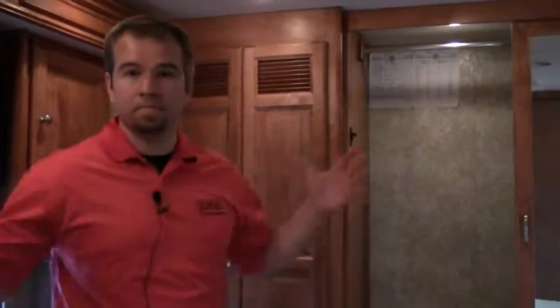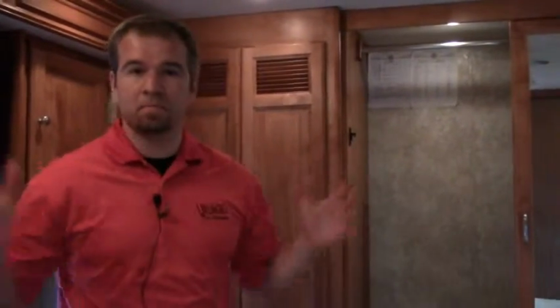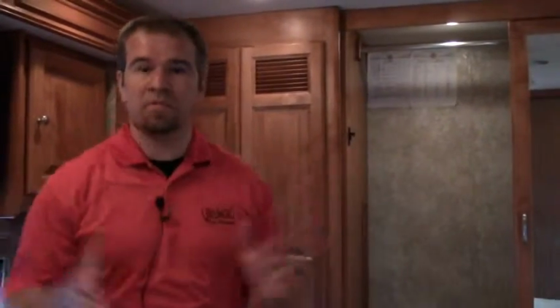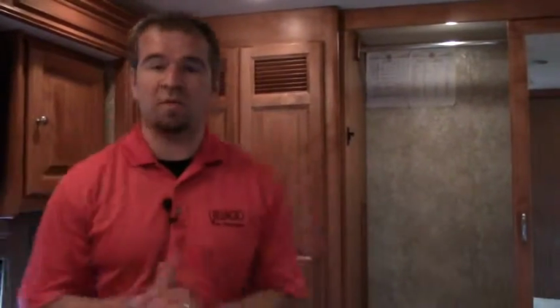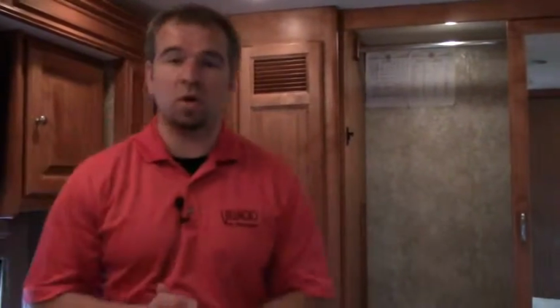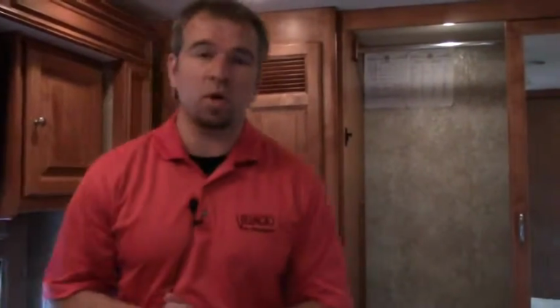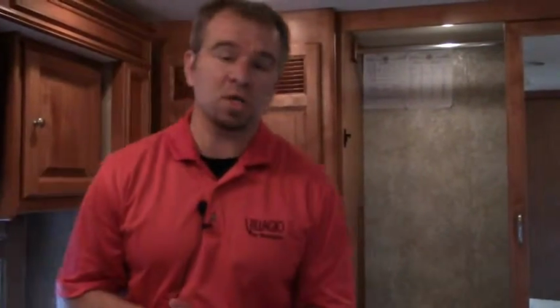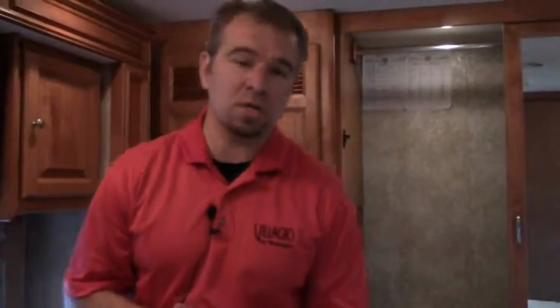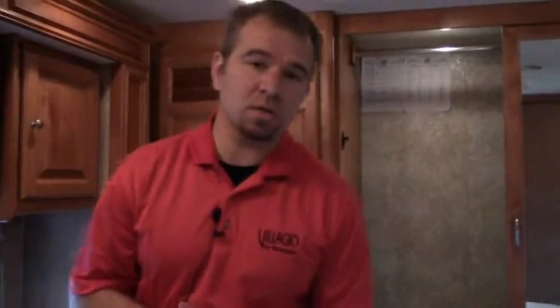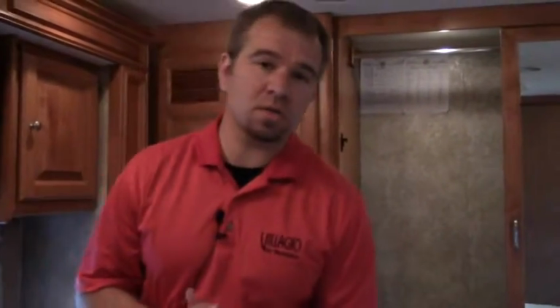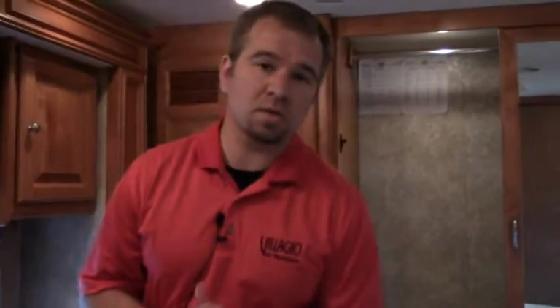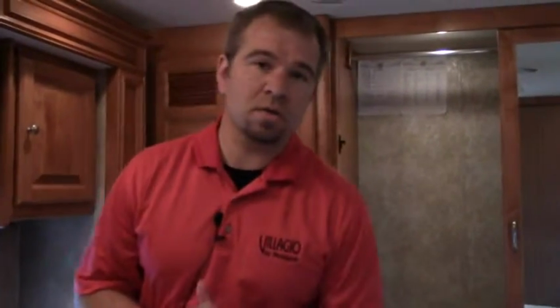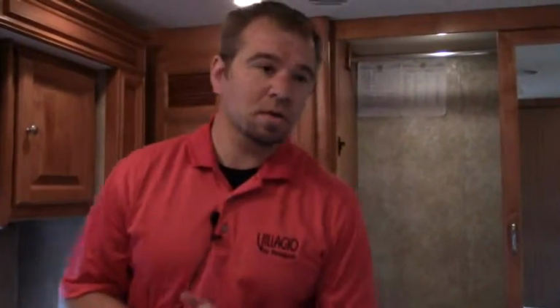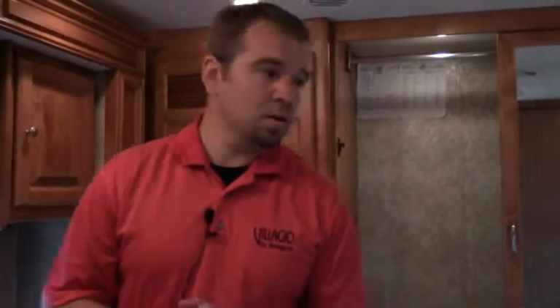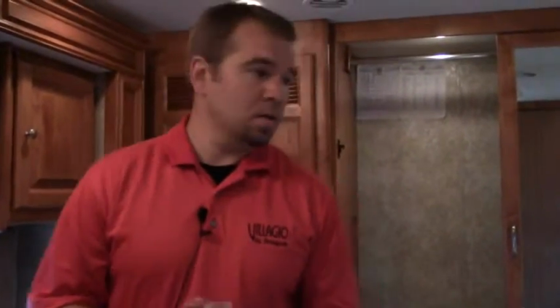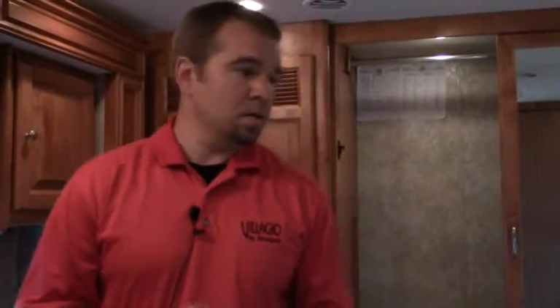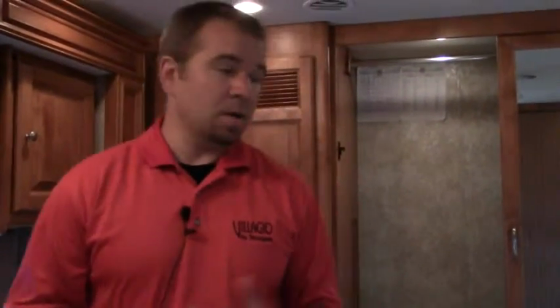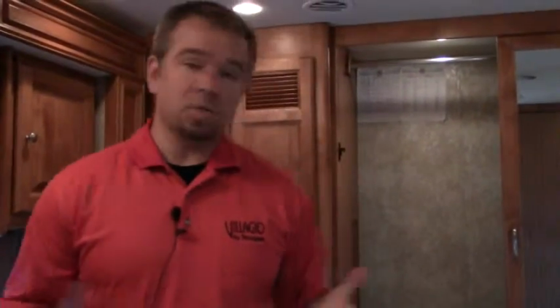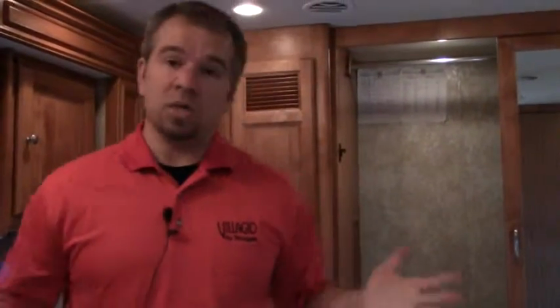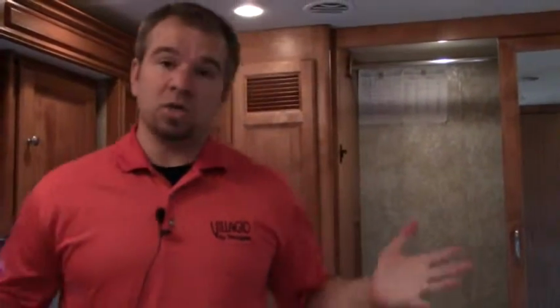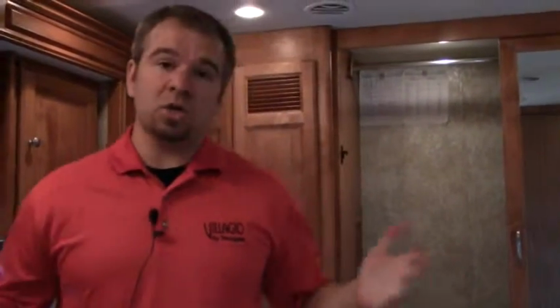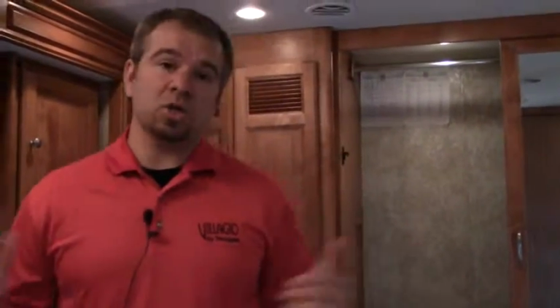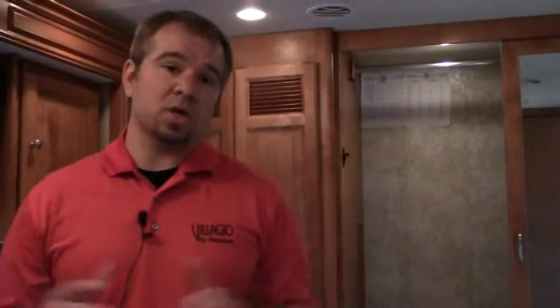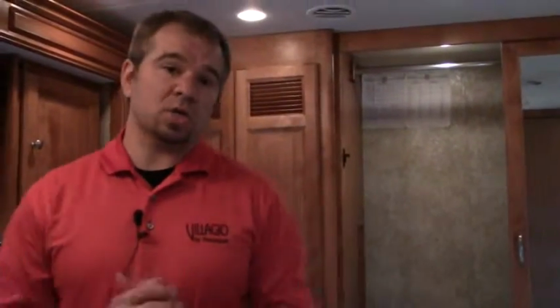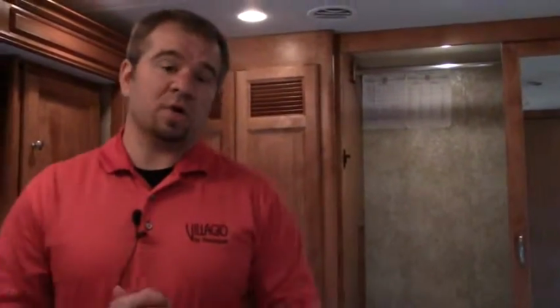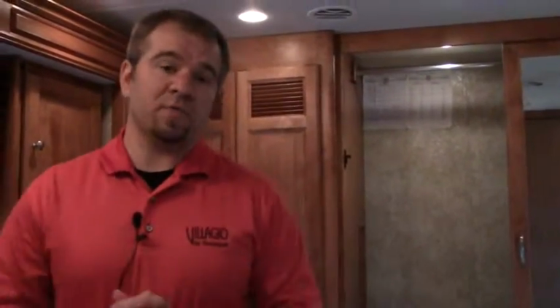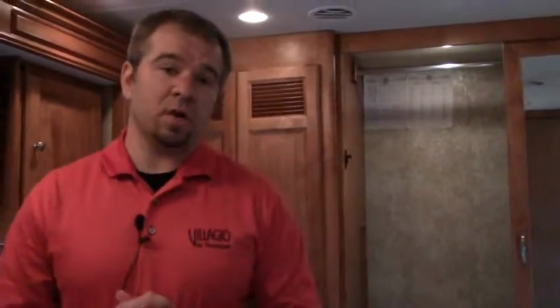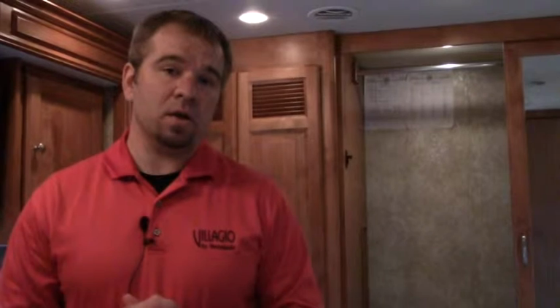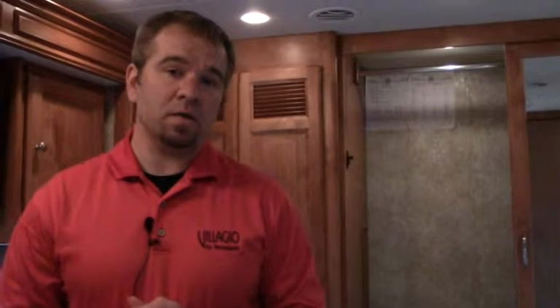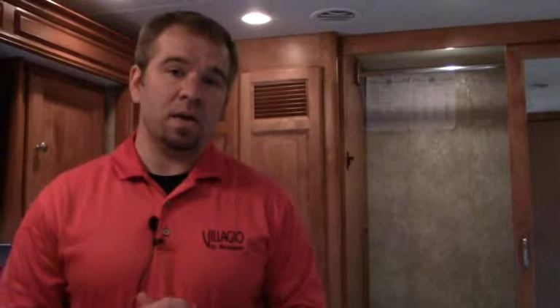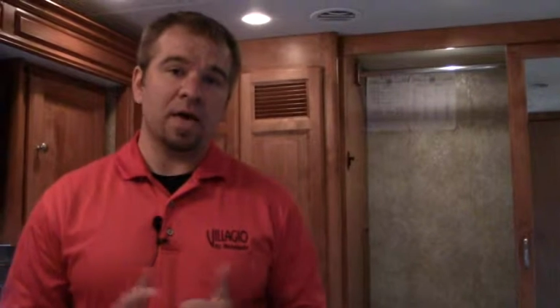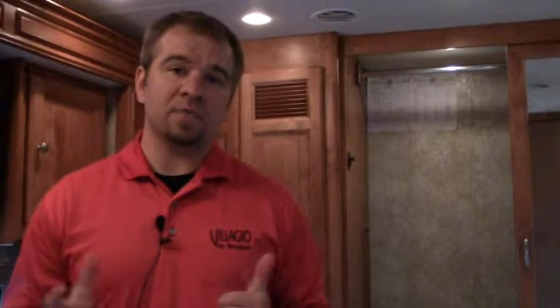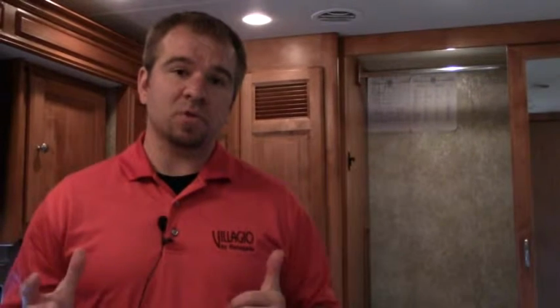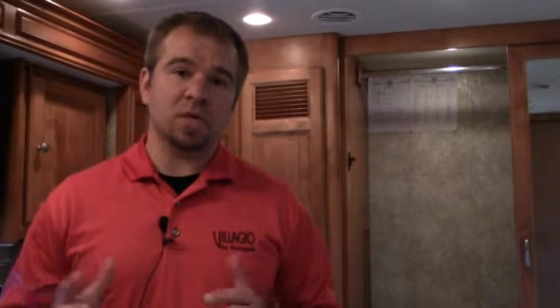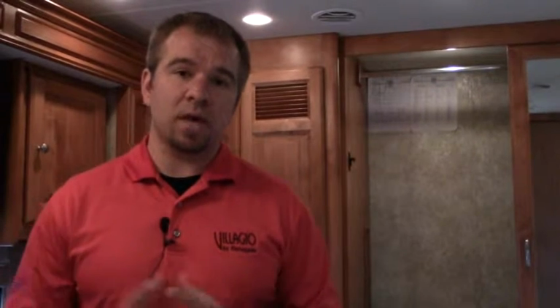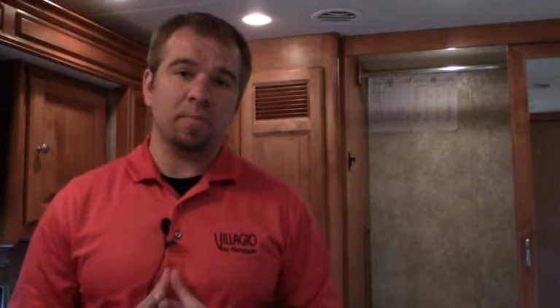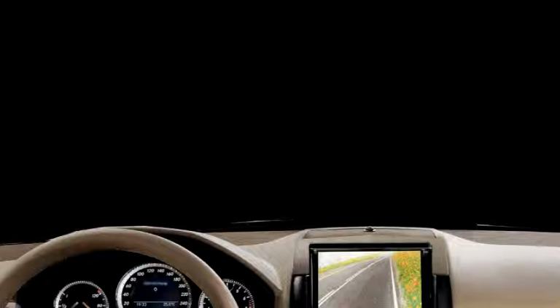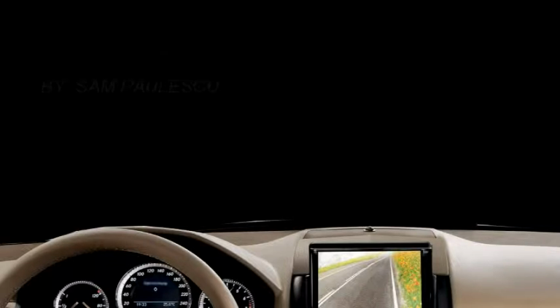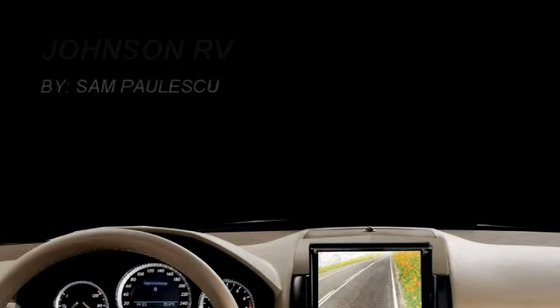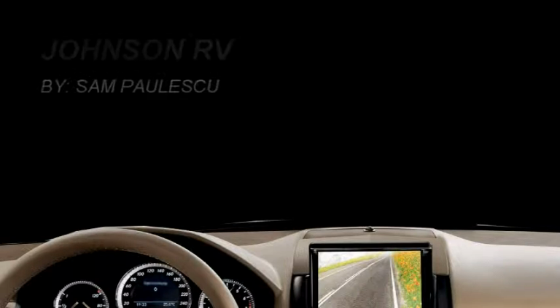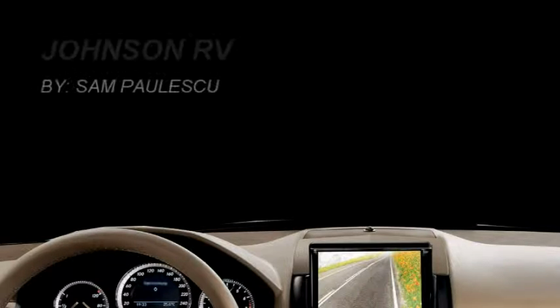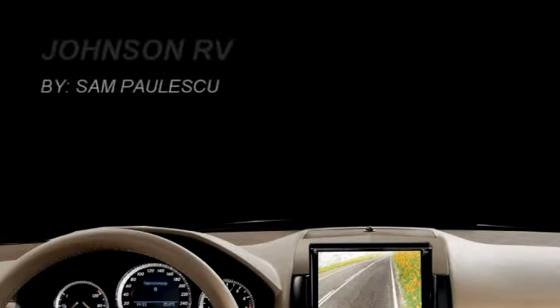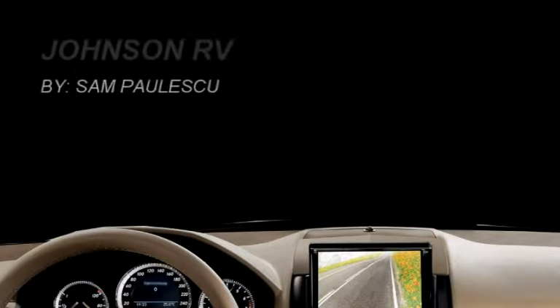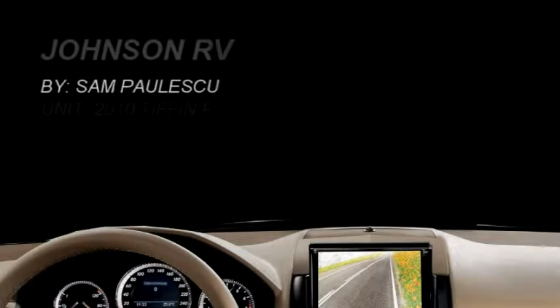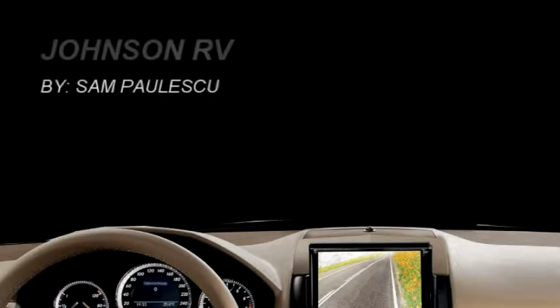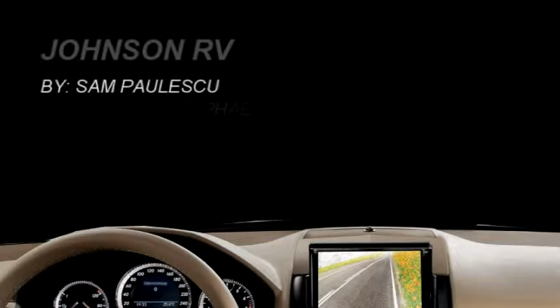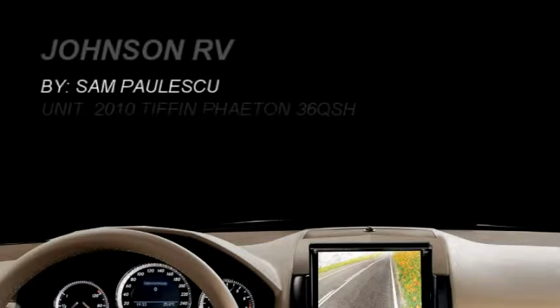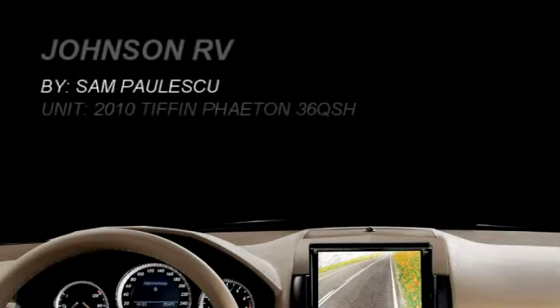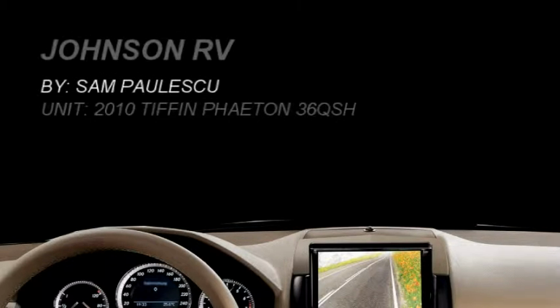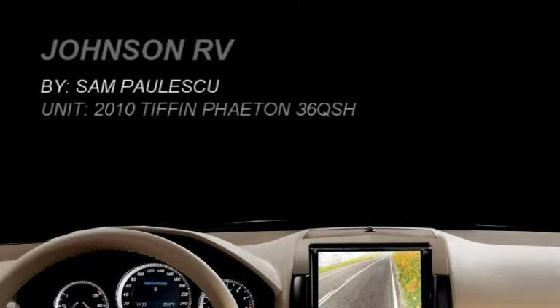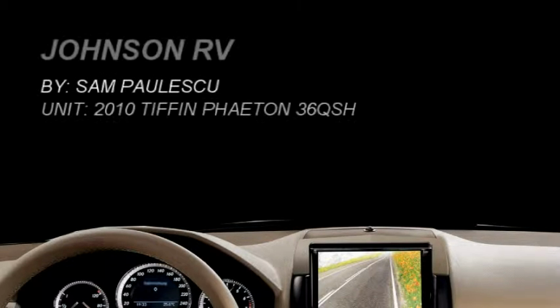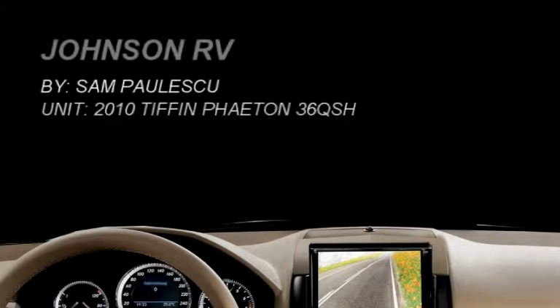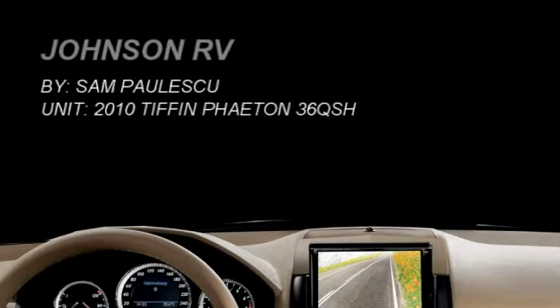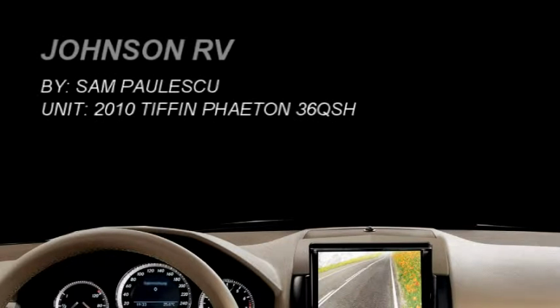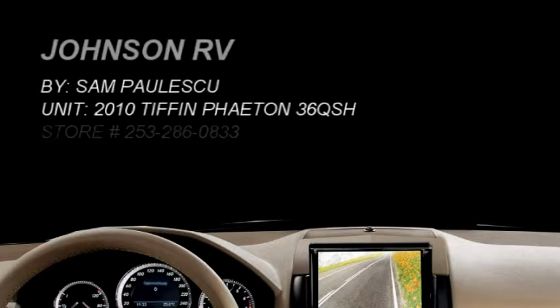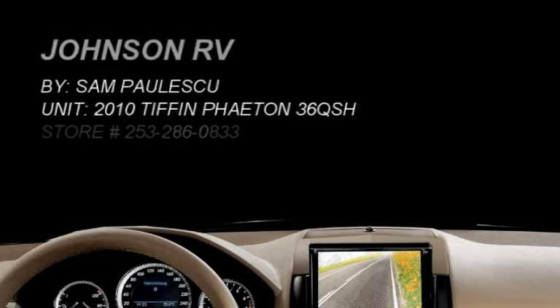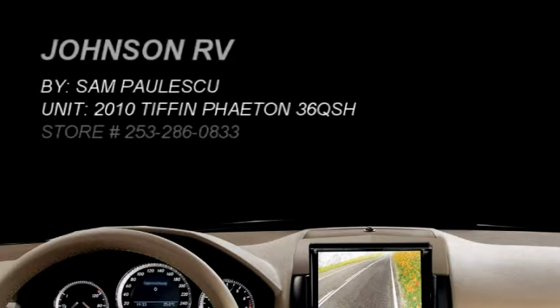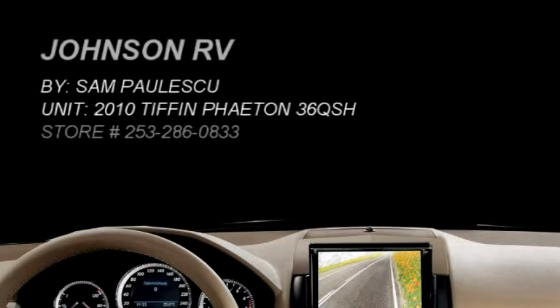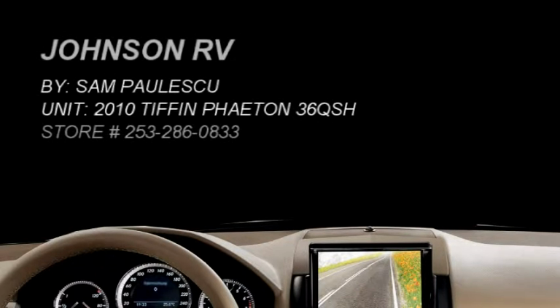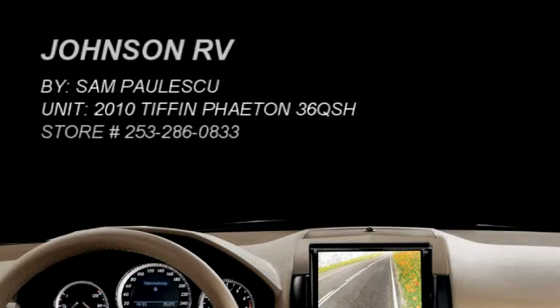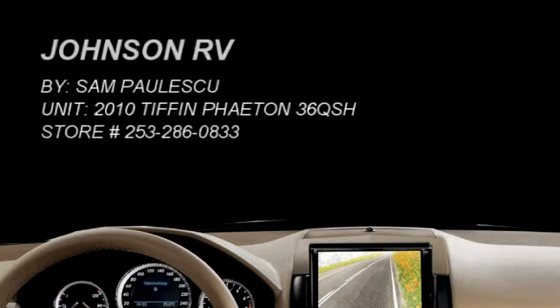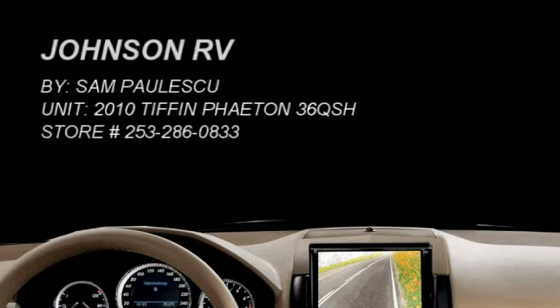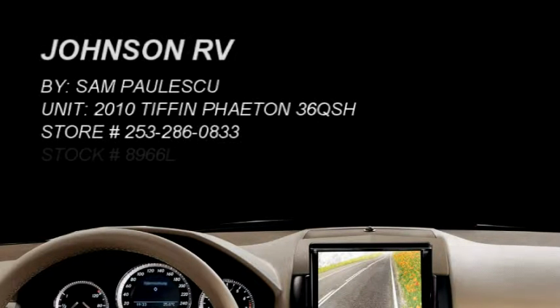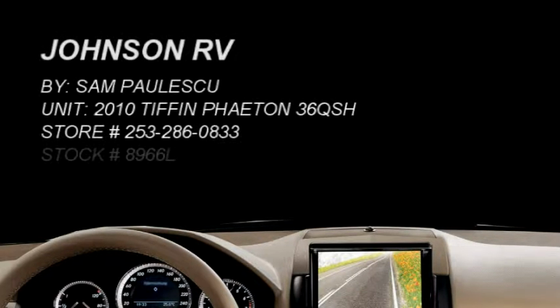If you have any questions, come see us here at Johnson RV and ask for Sam.